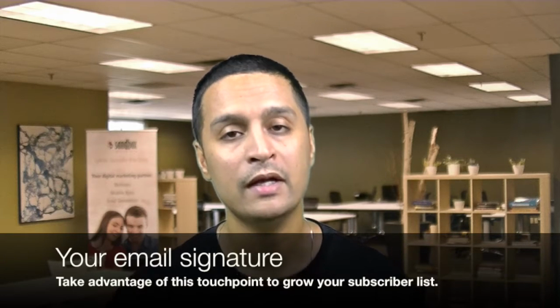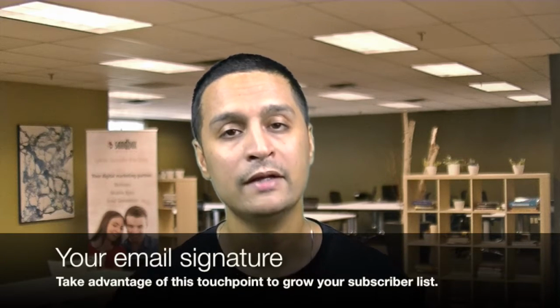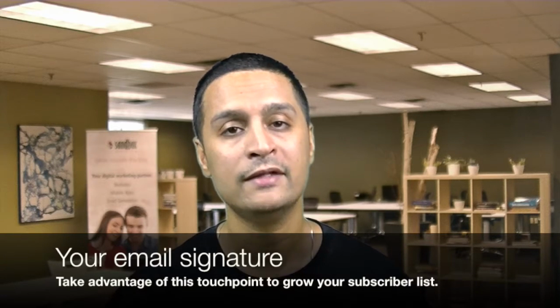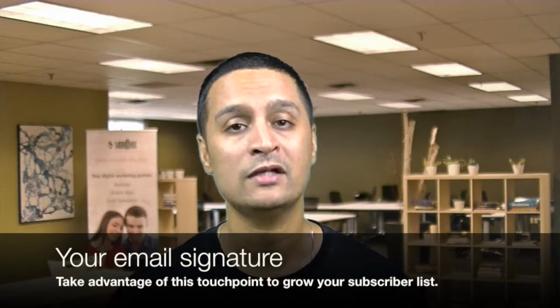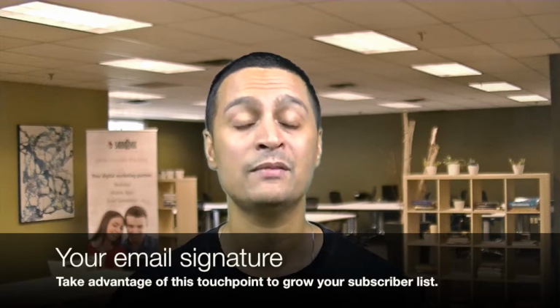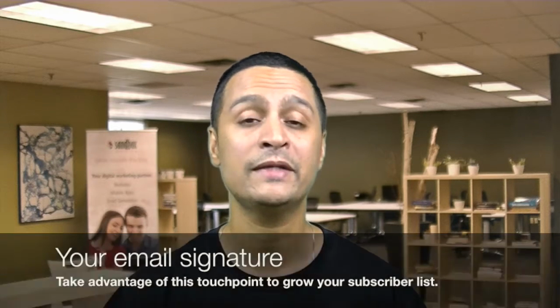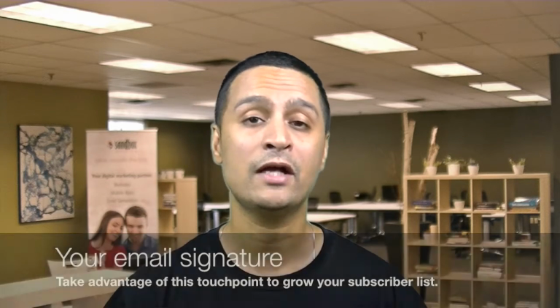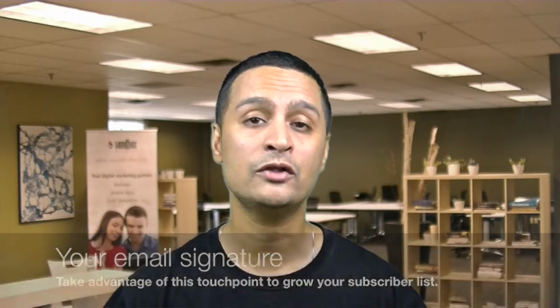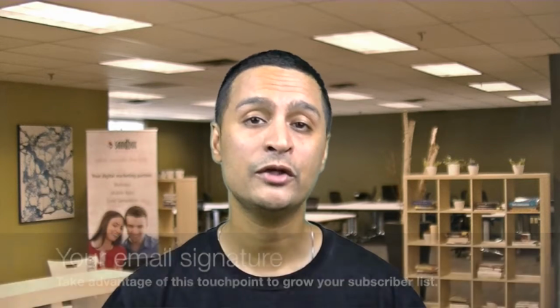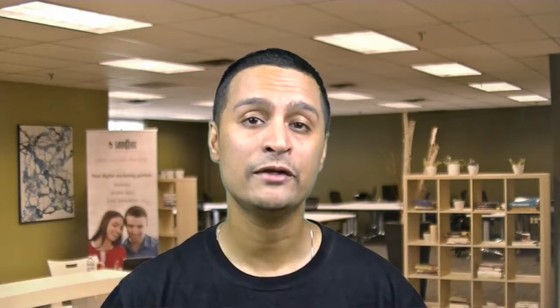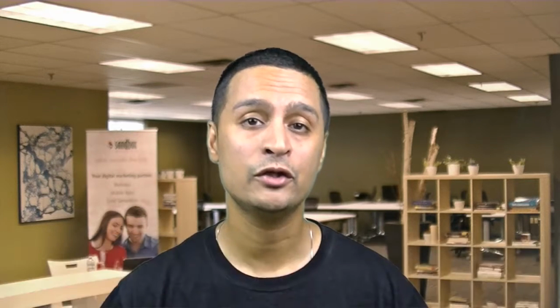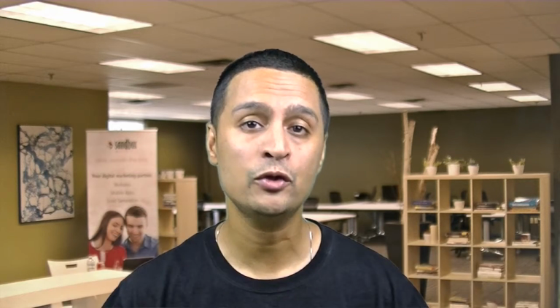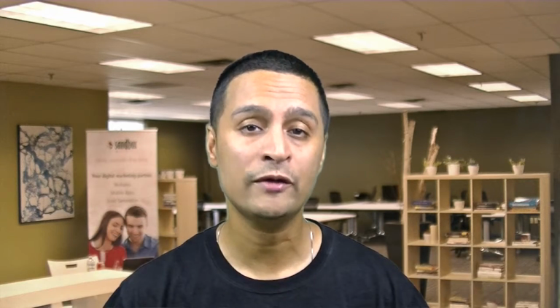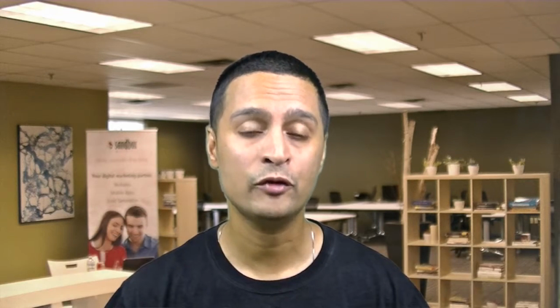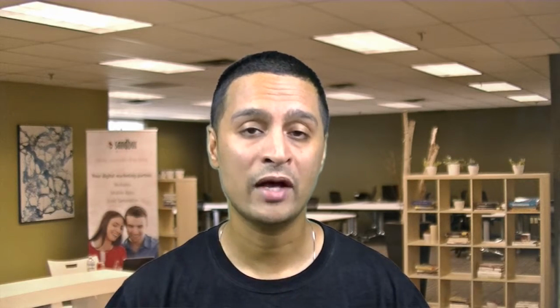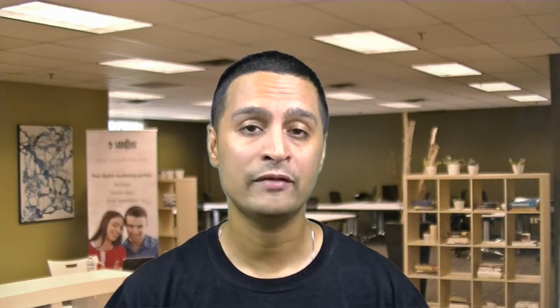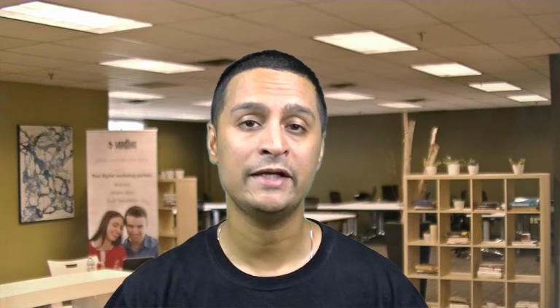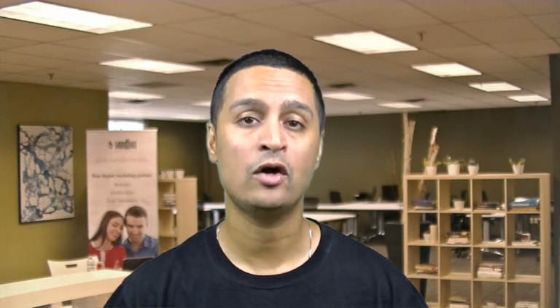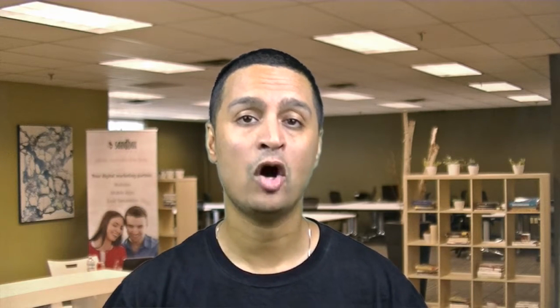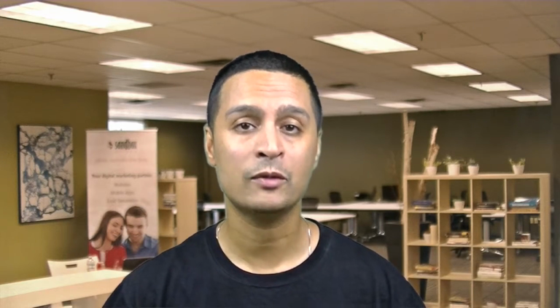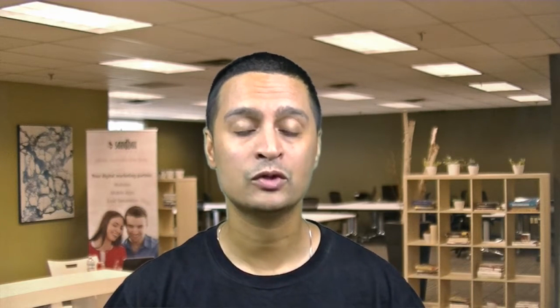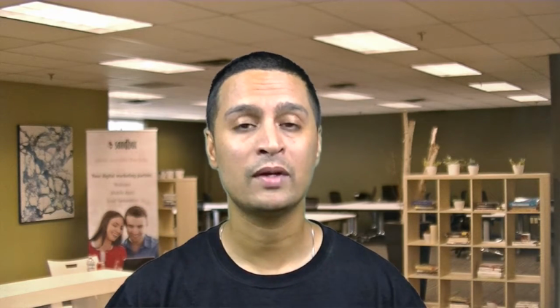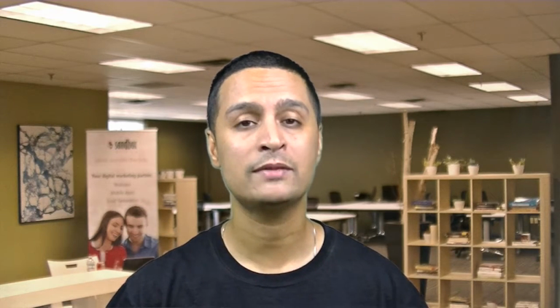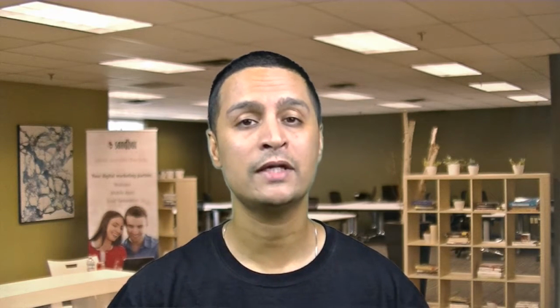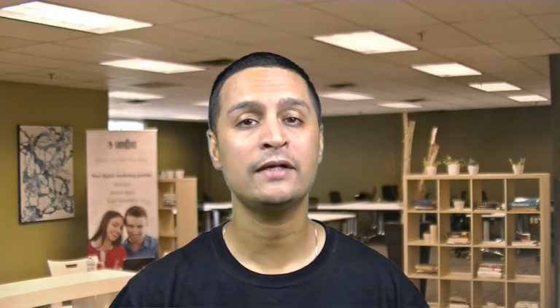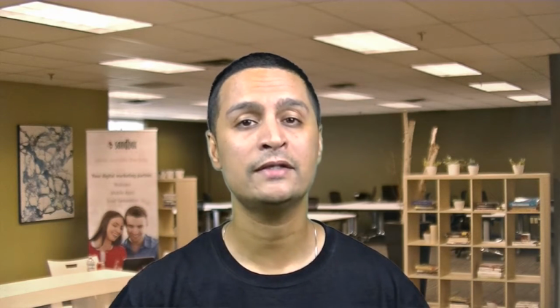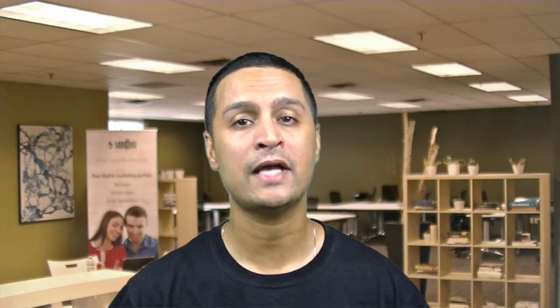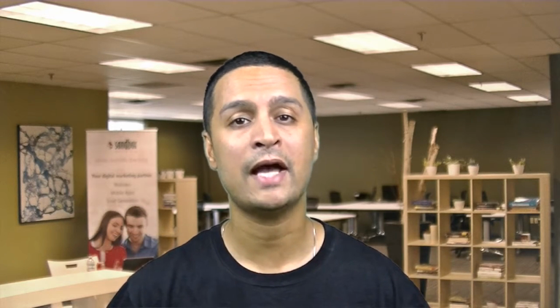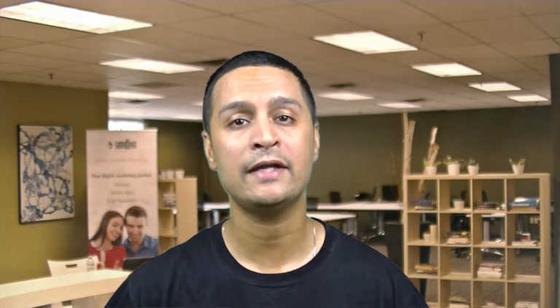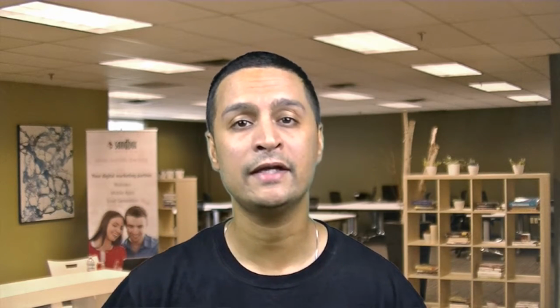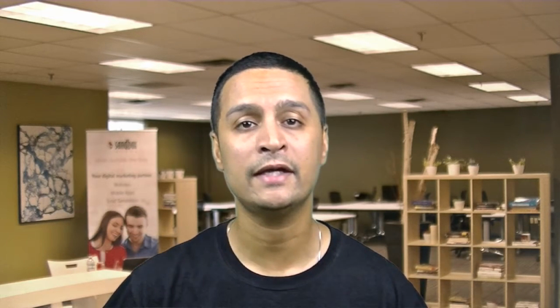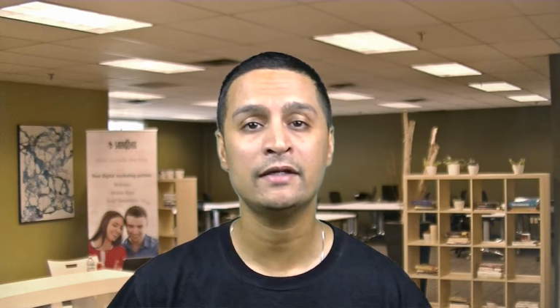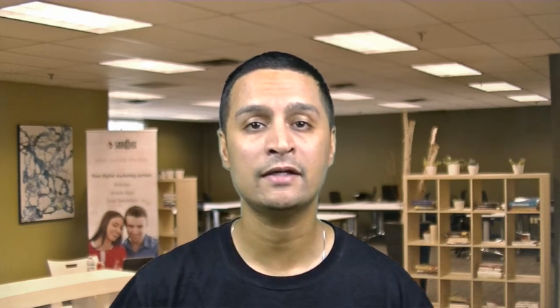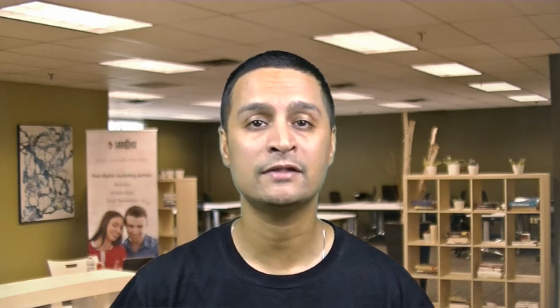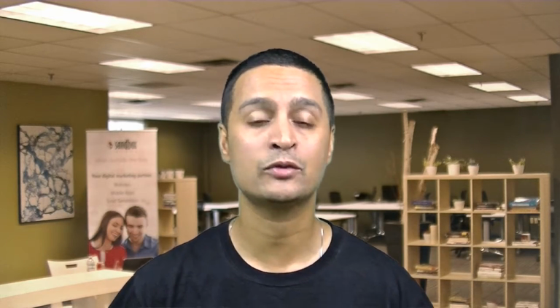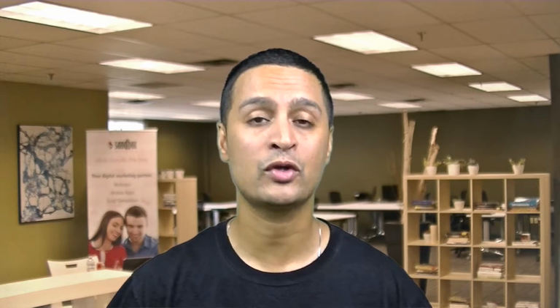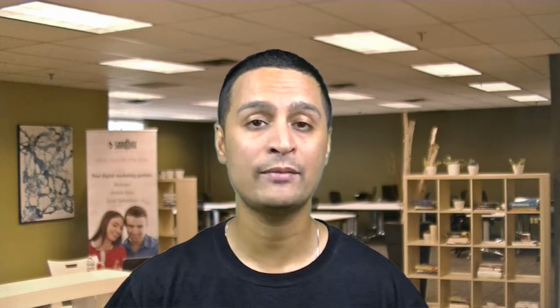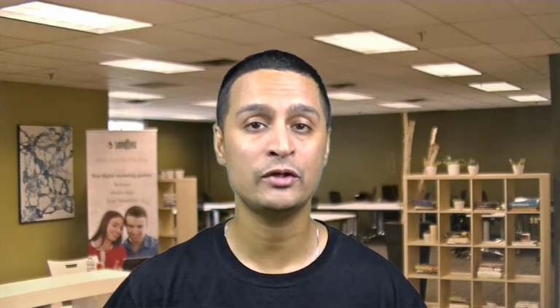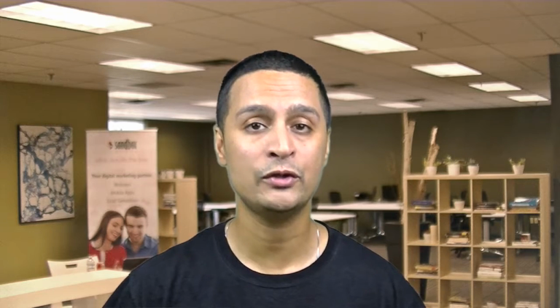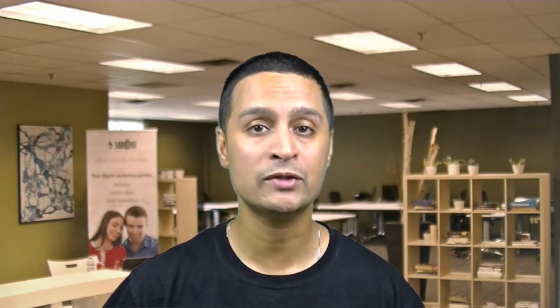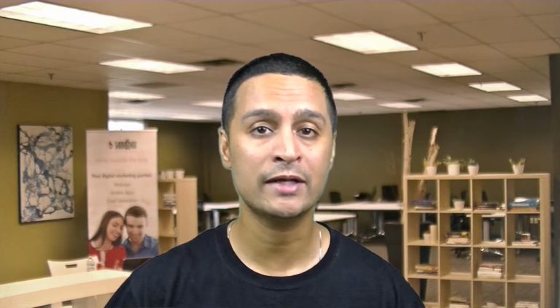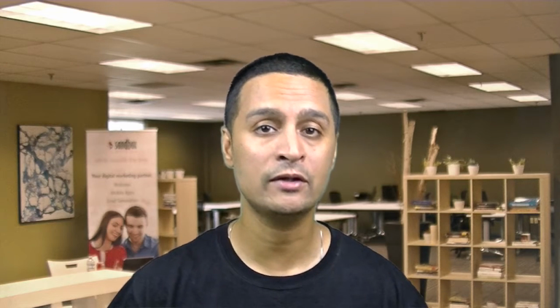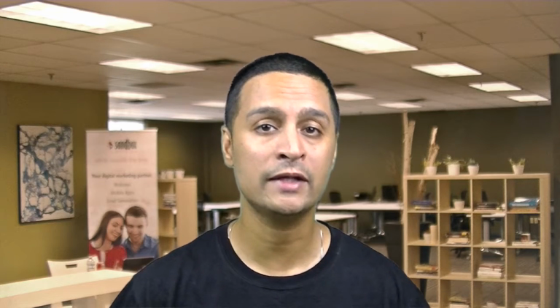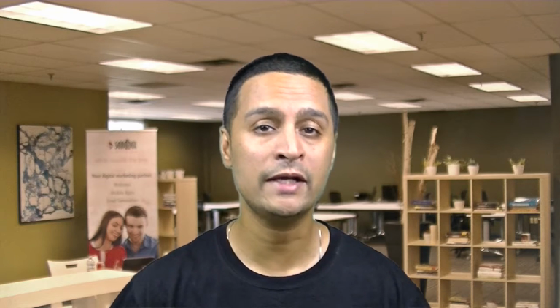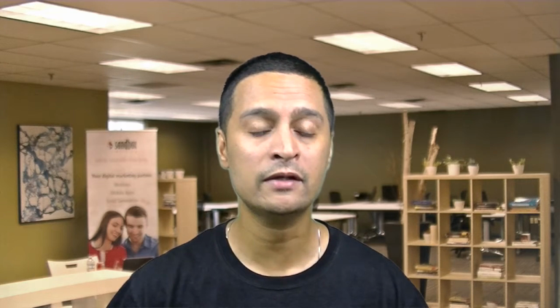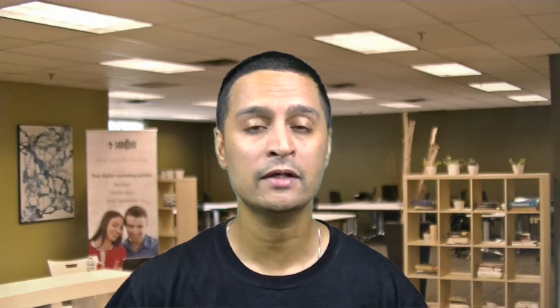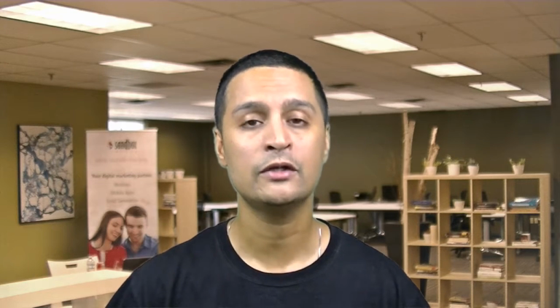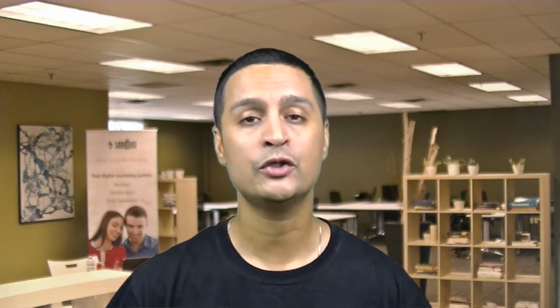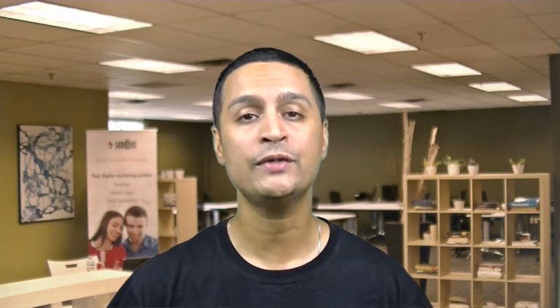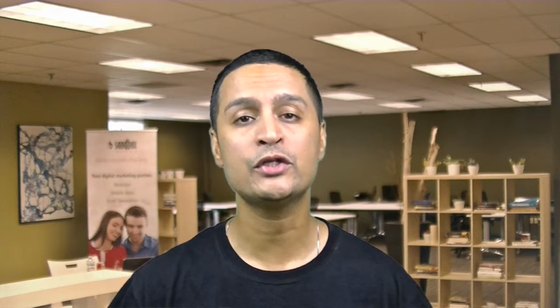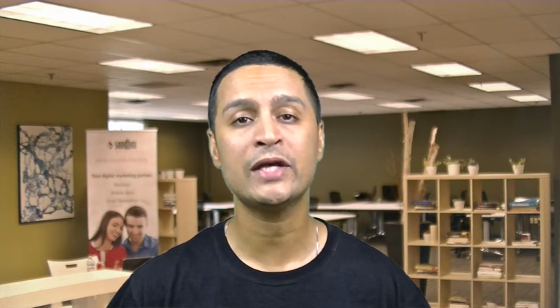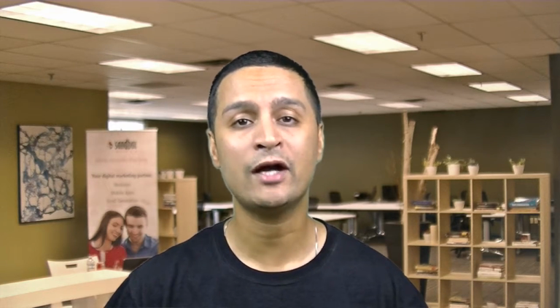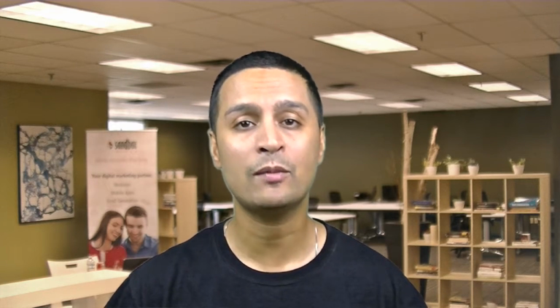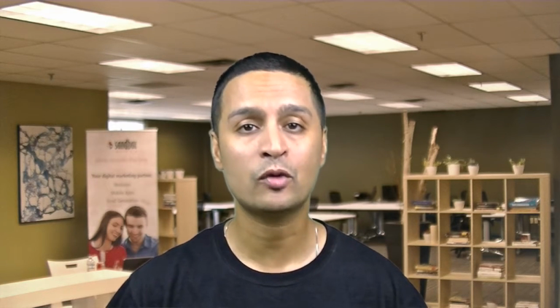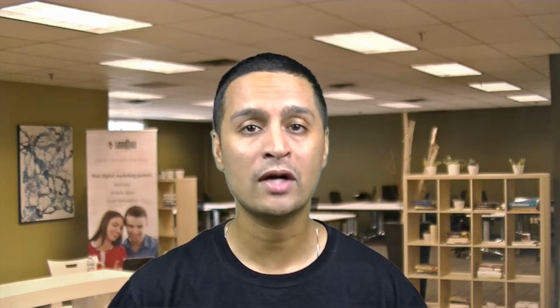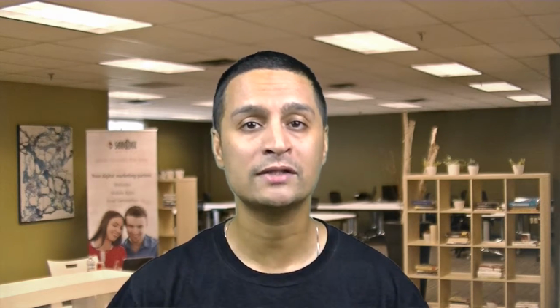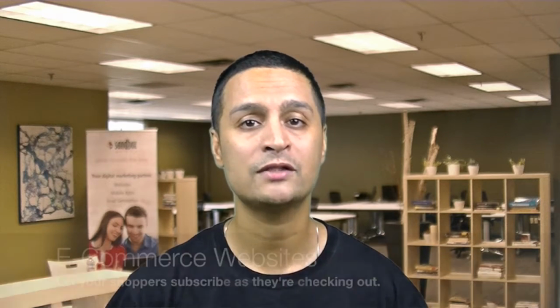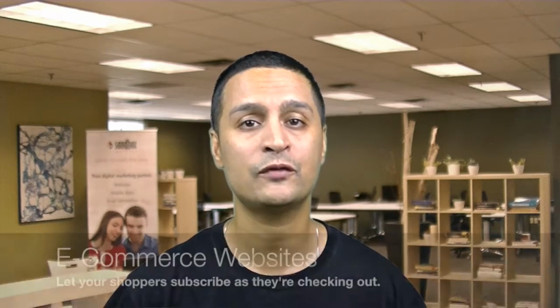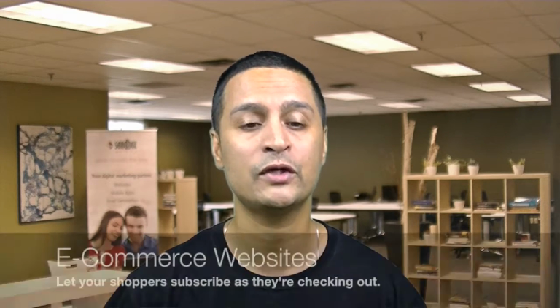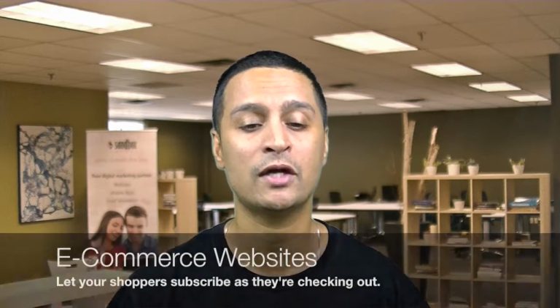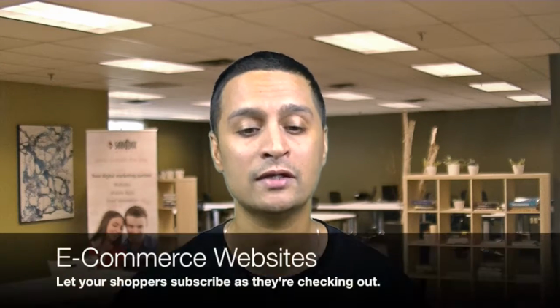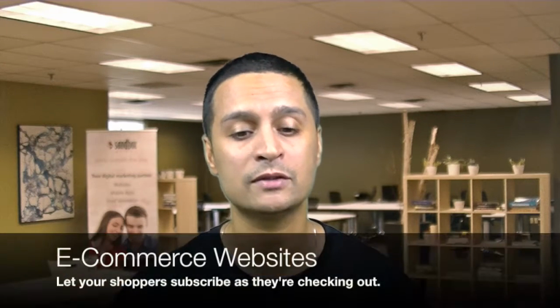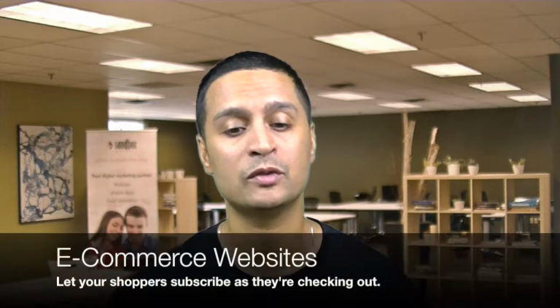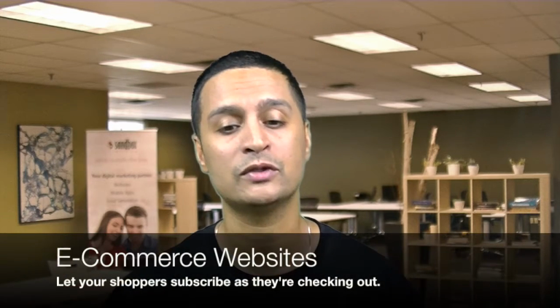Something else you can do if you have an e-commerce website is adding a subscribe to newsletter link during the checkout process for your customers.